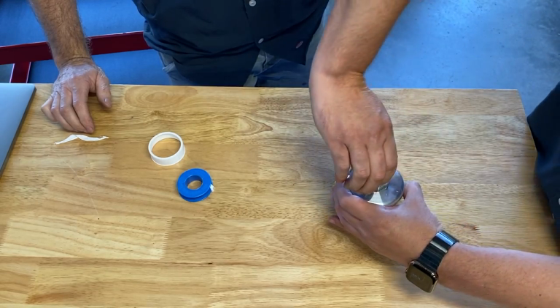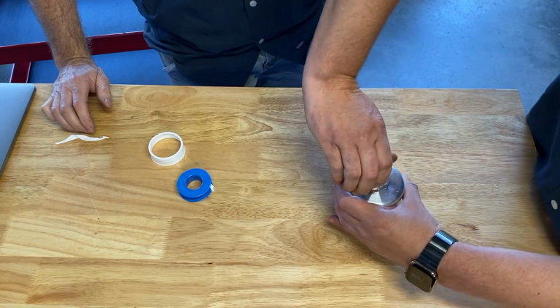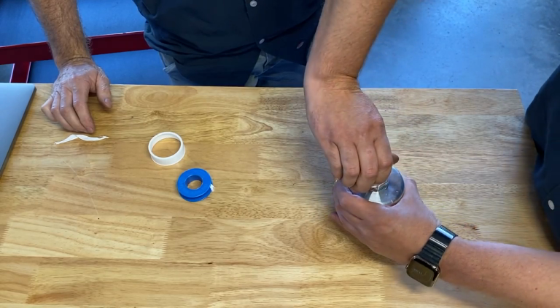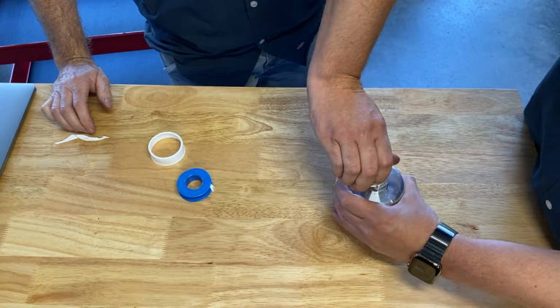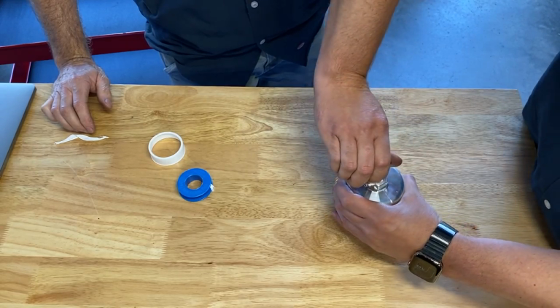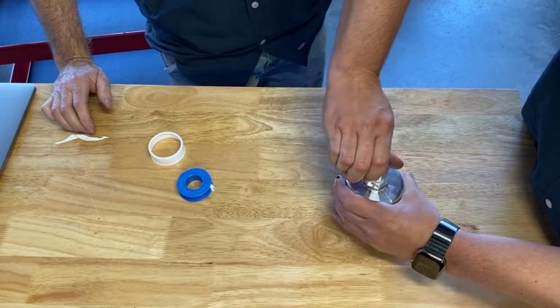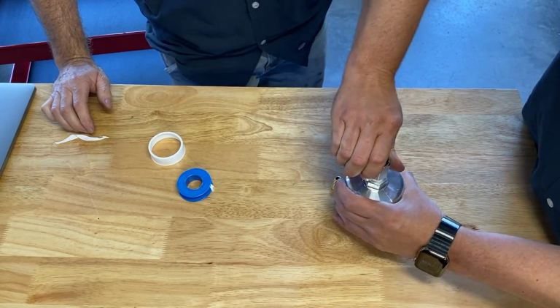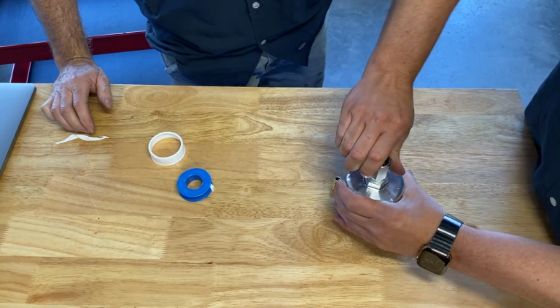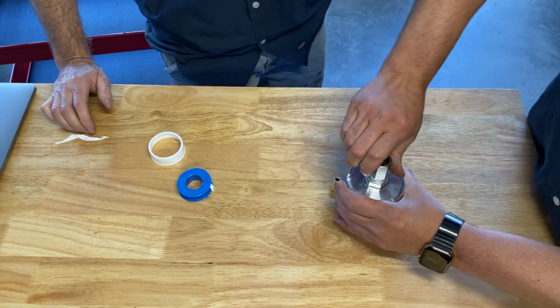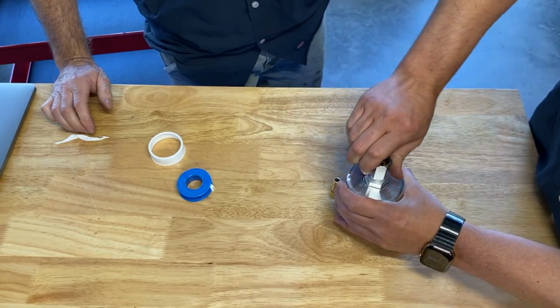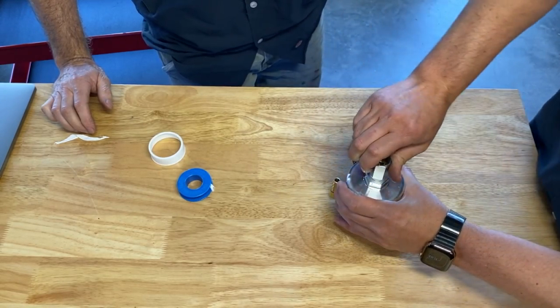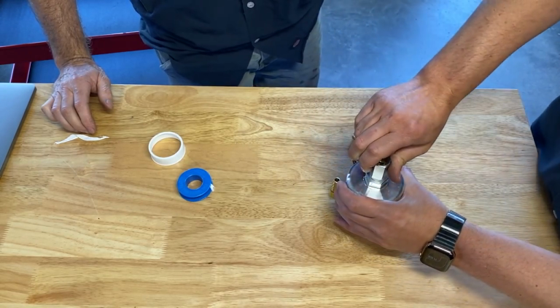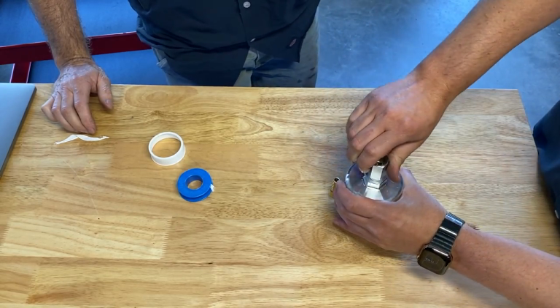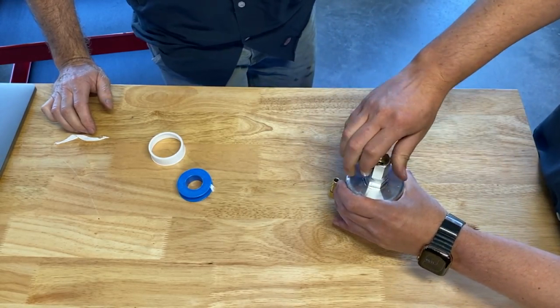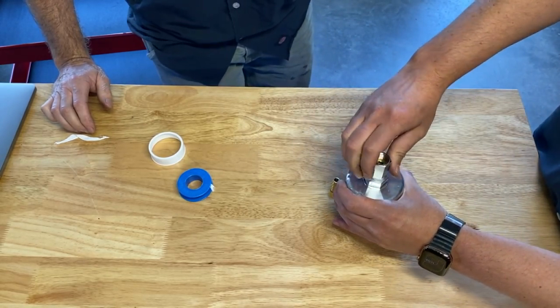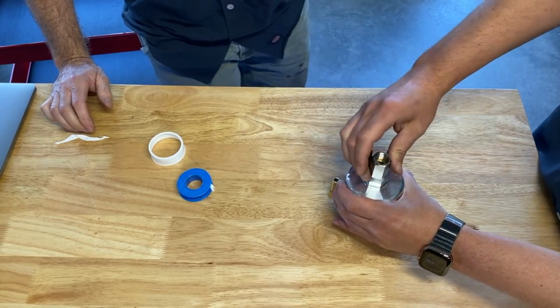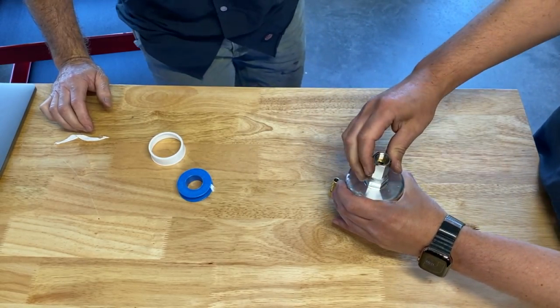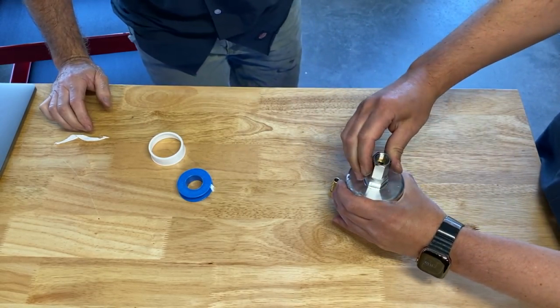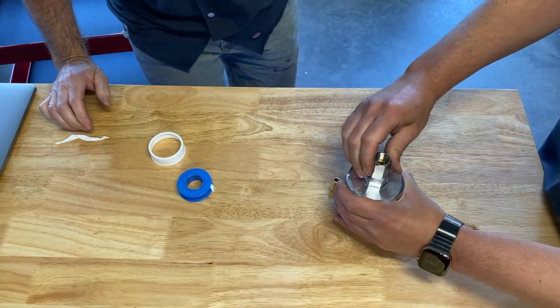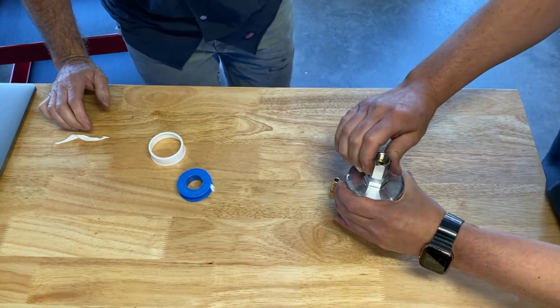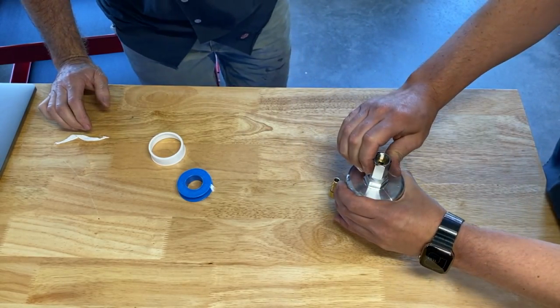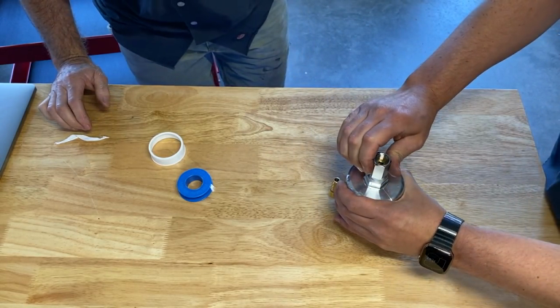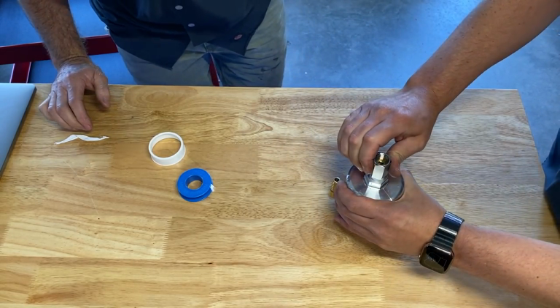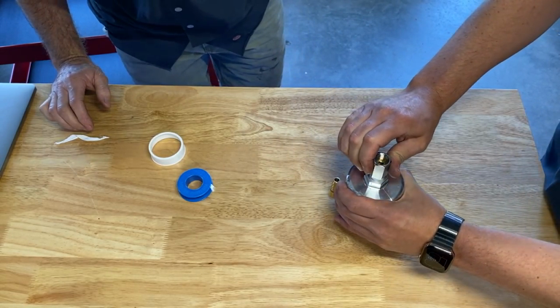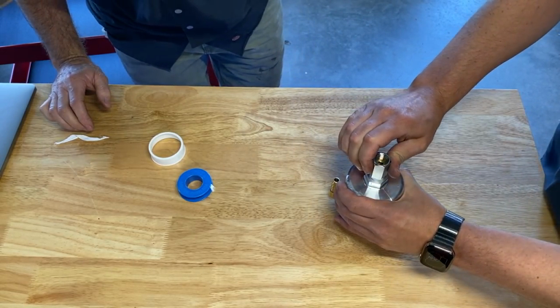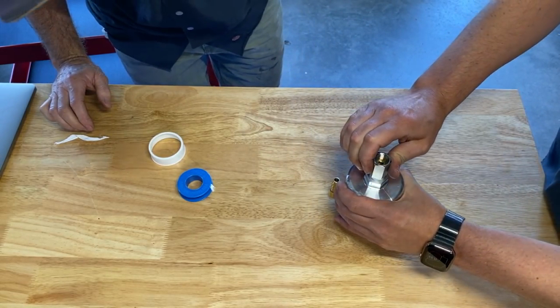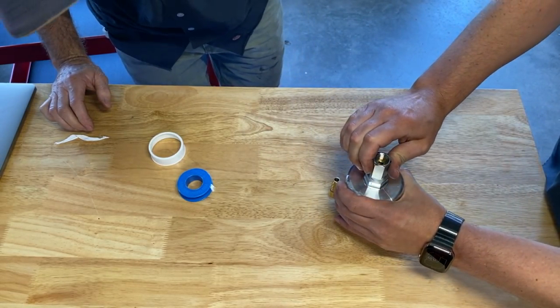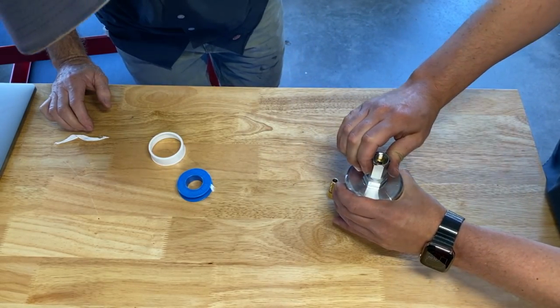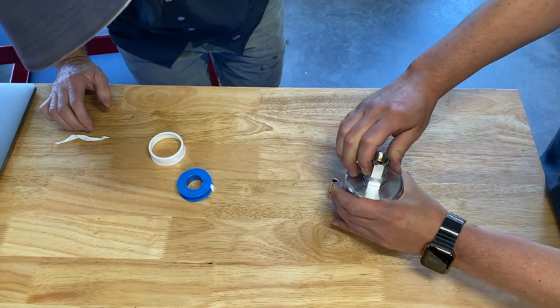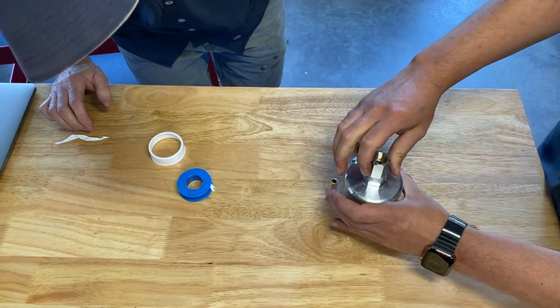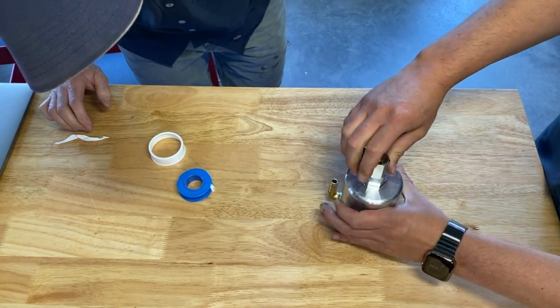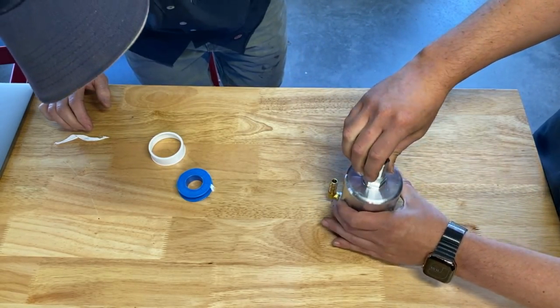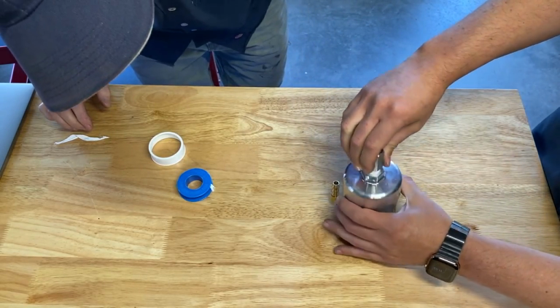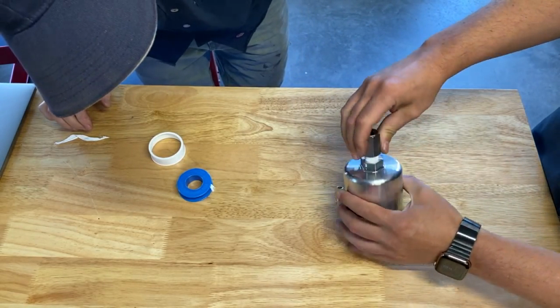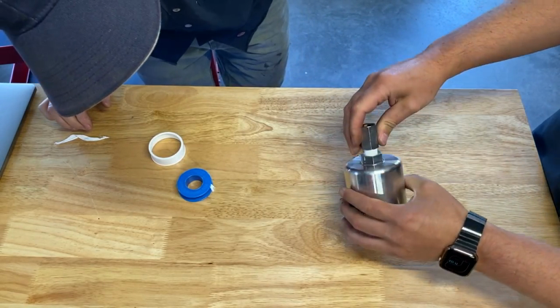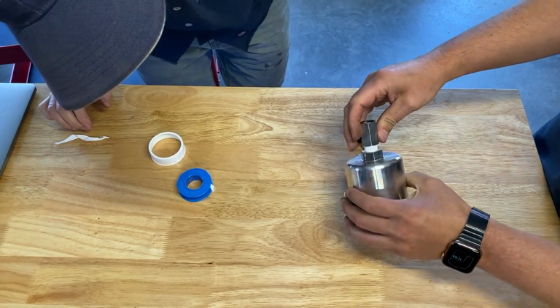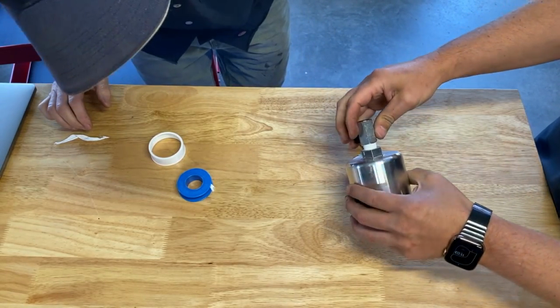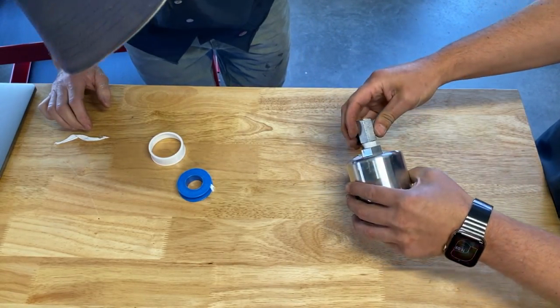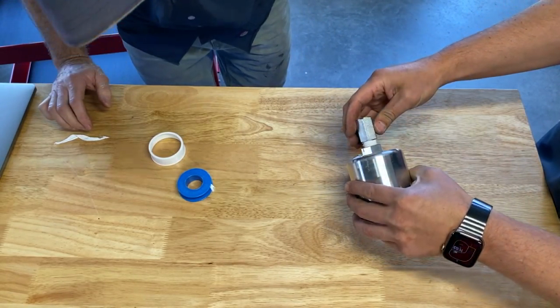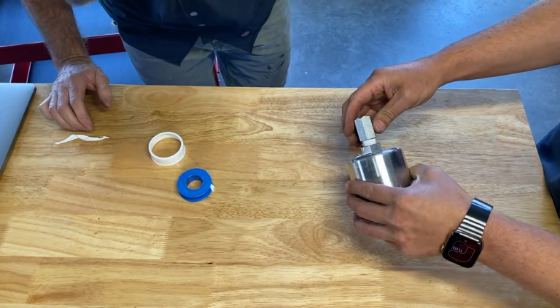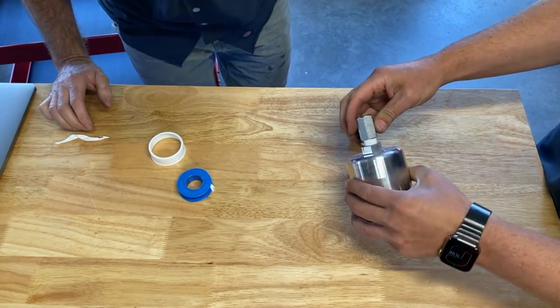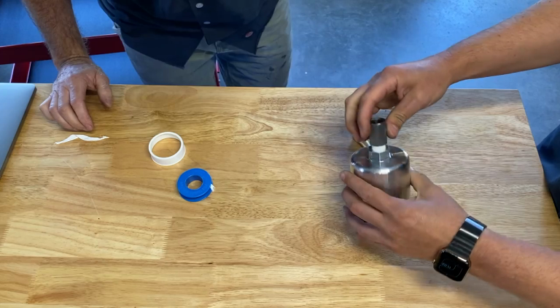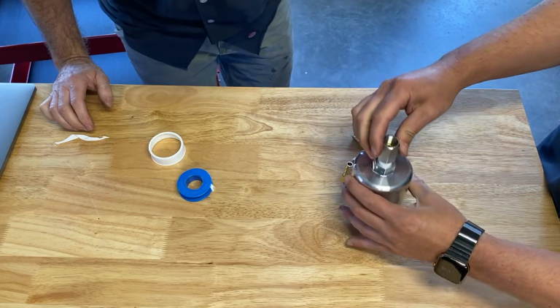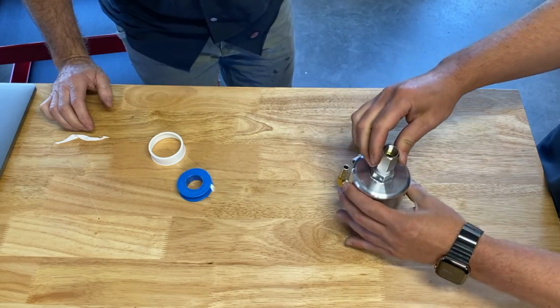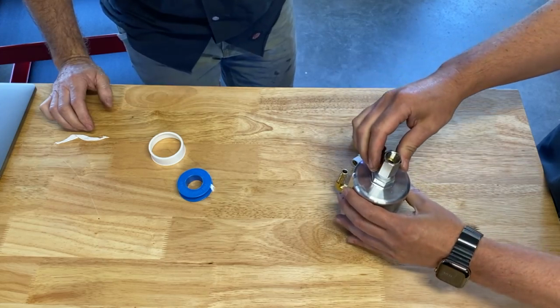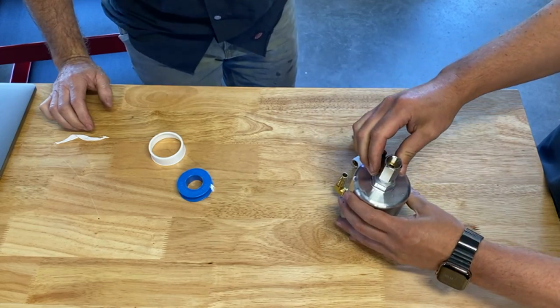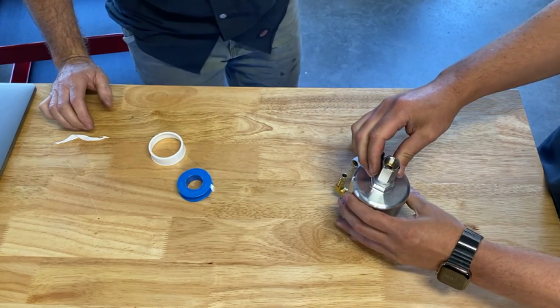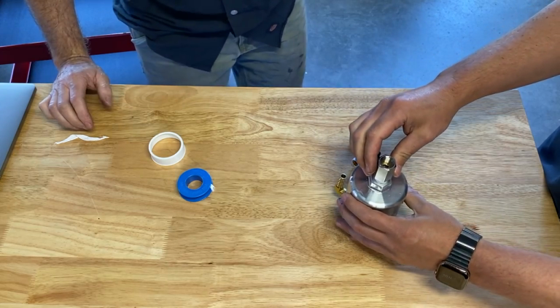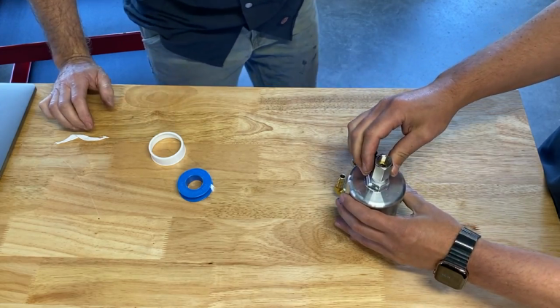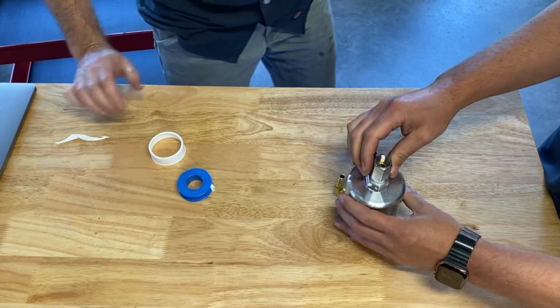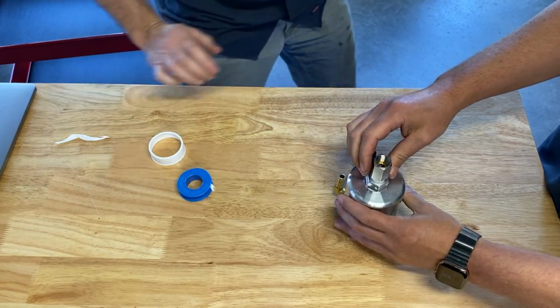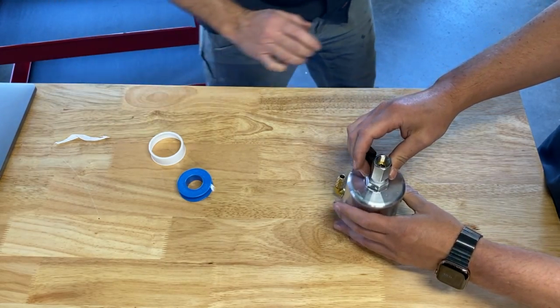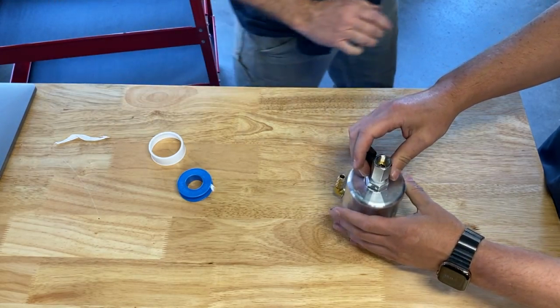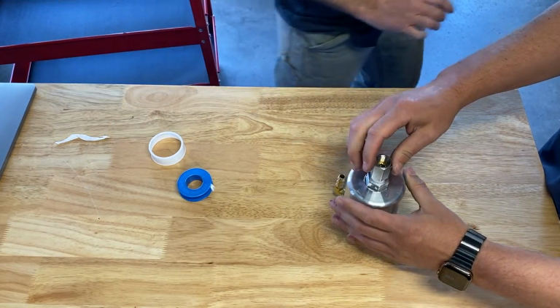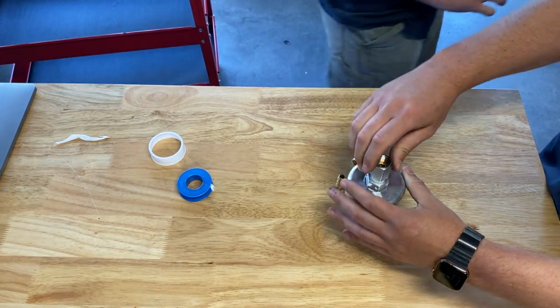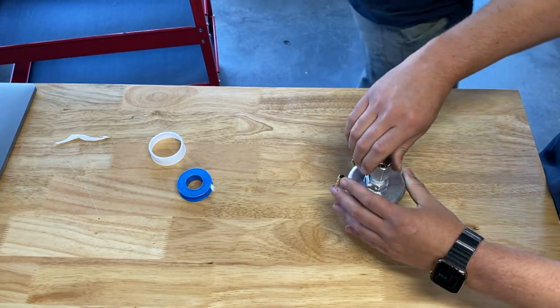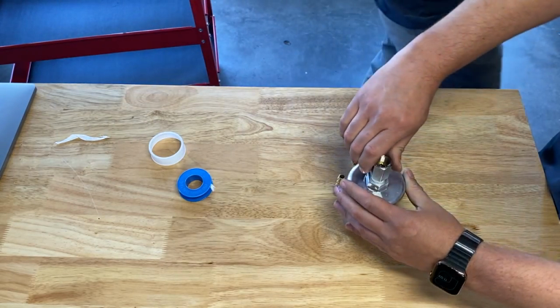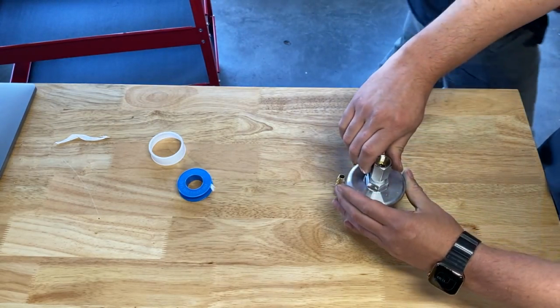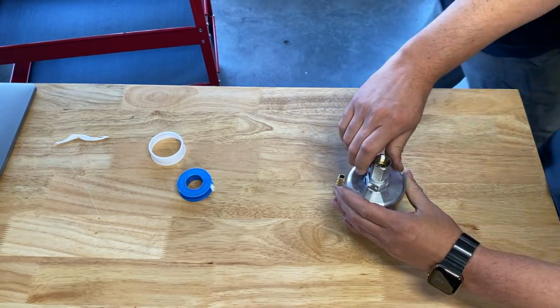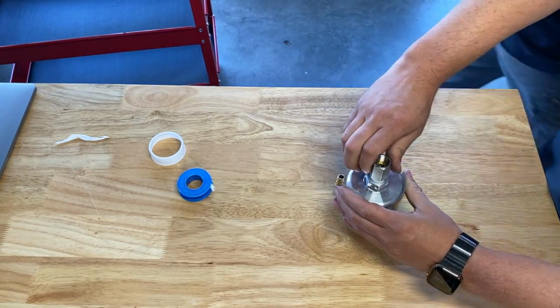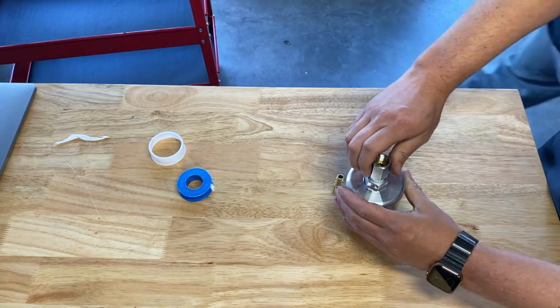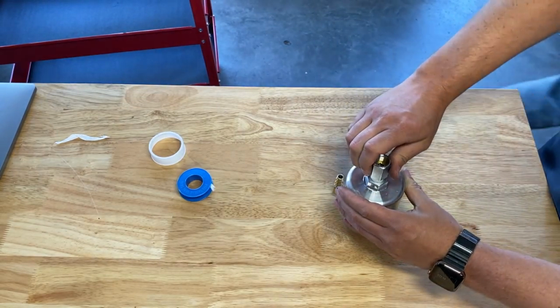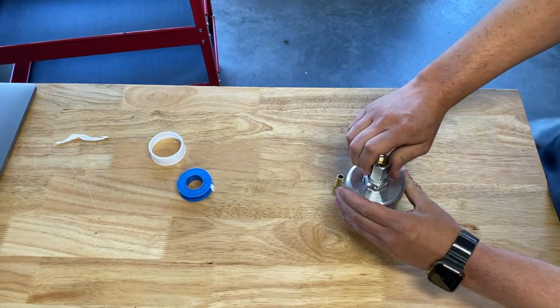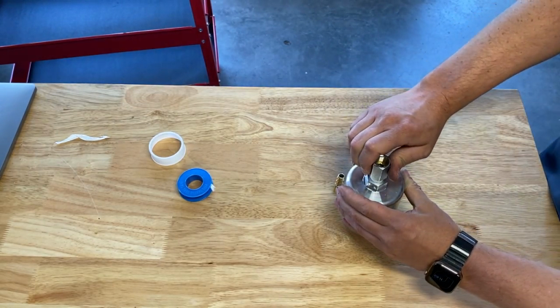We're going to need to get on there with some wrenches because that's barely any threads and it's pretty tight already.